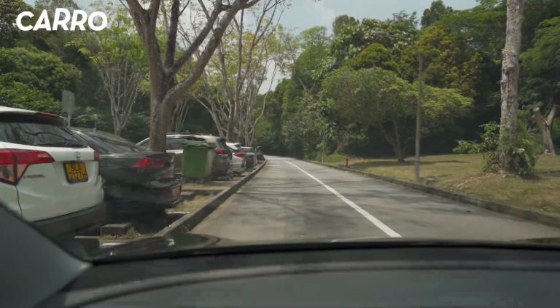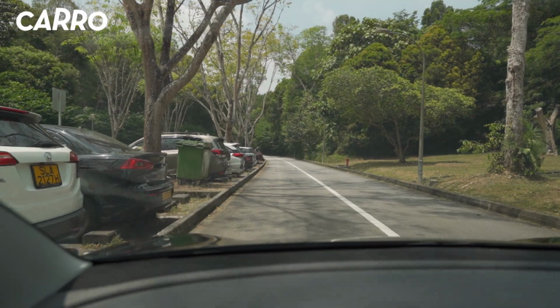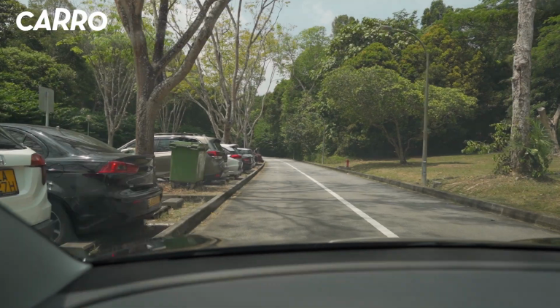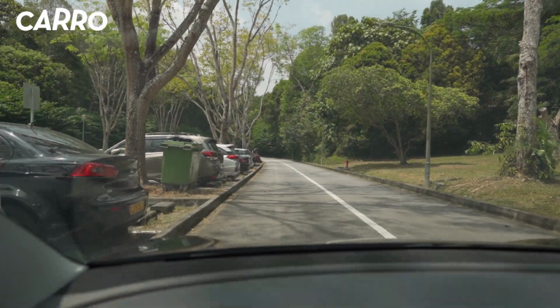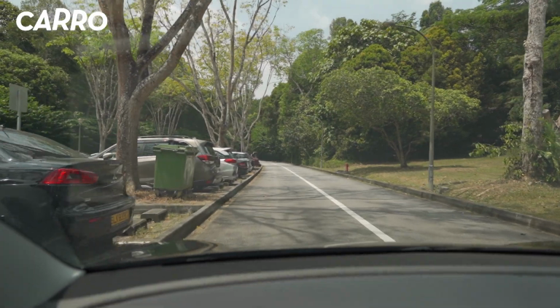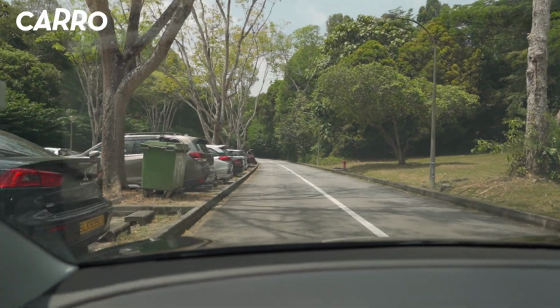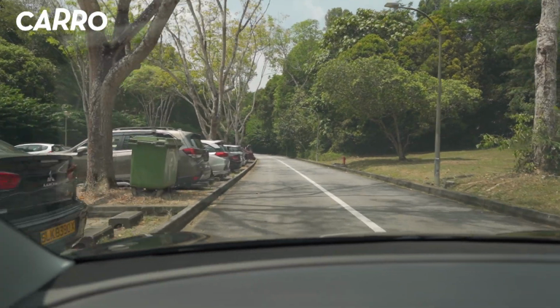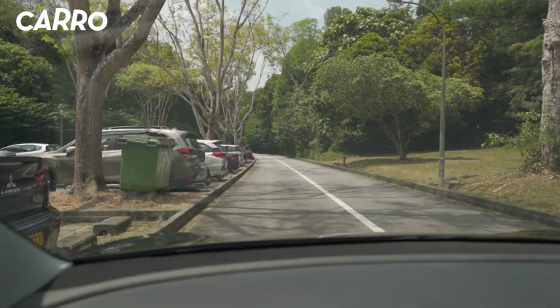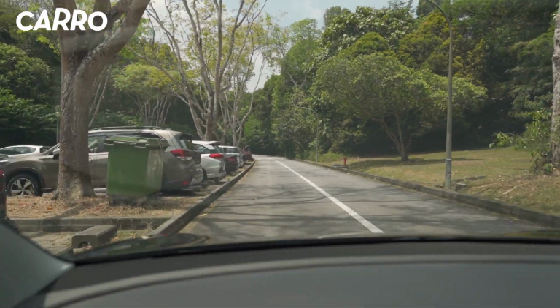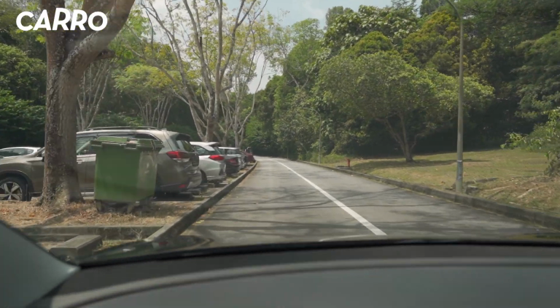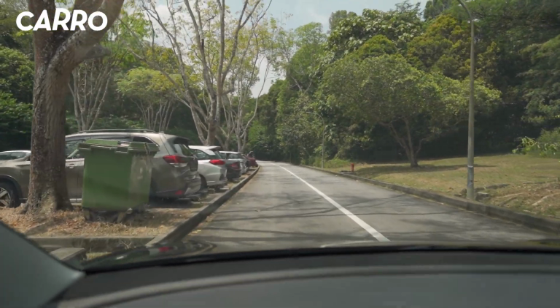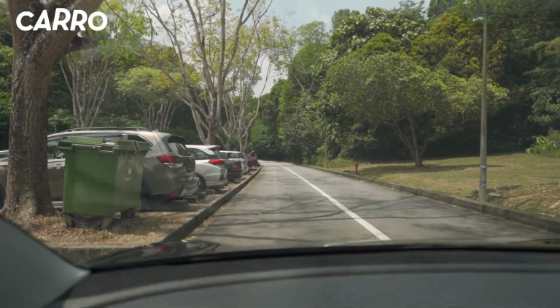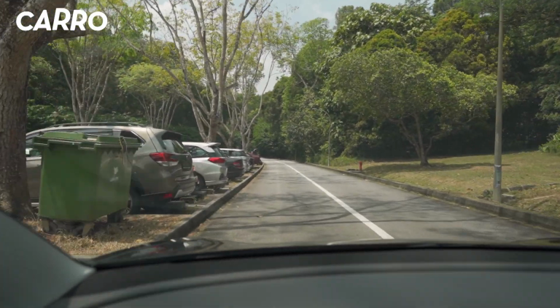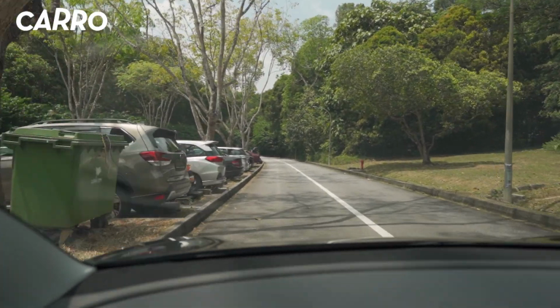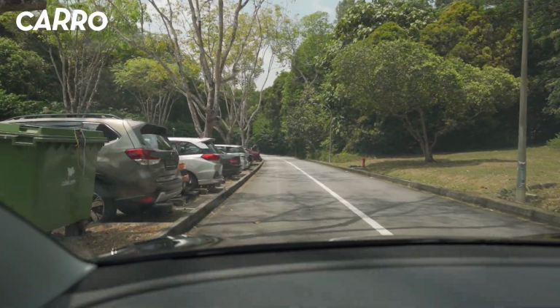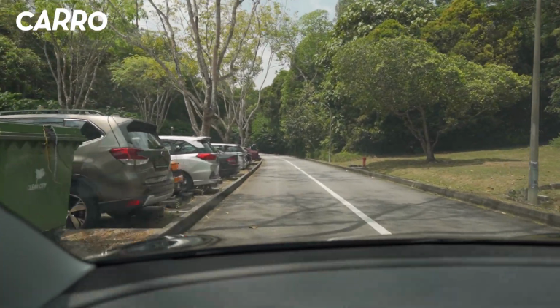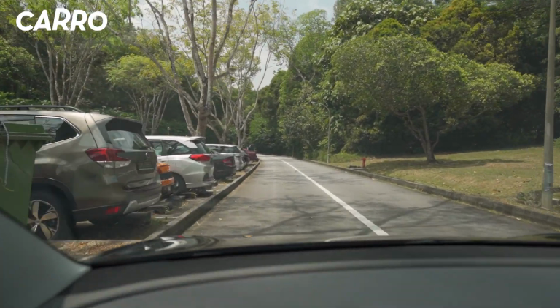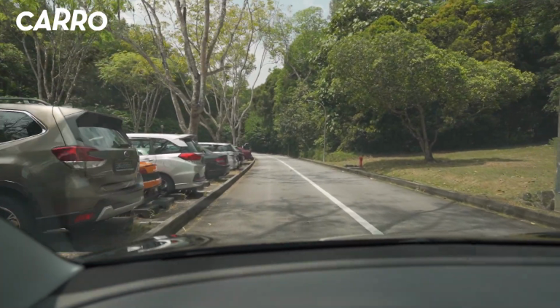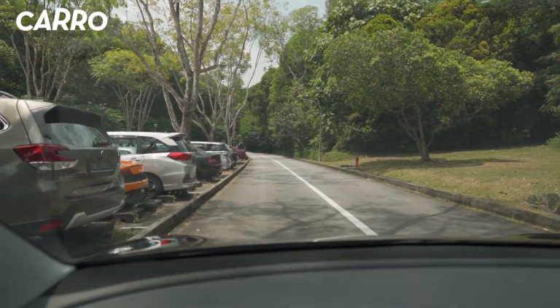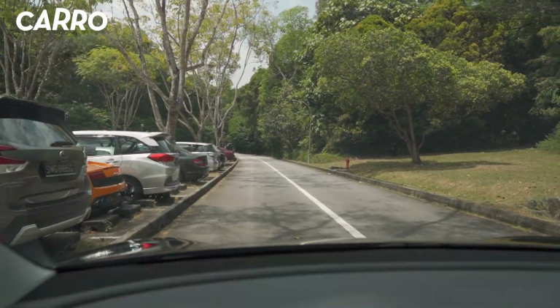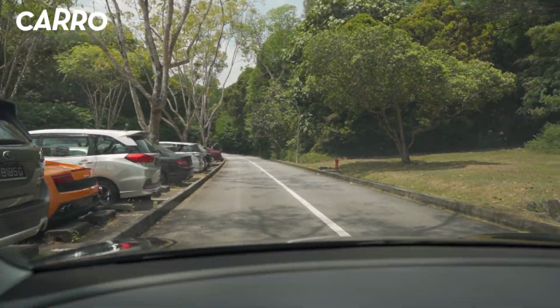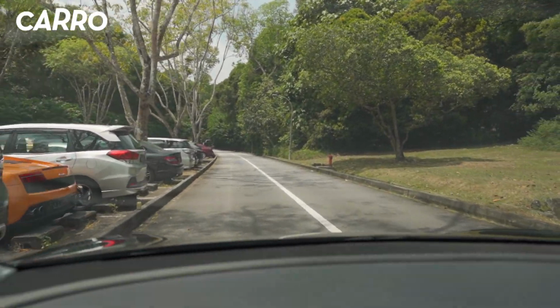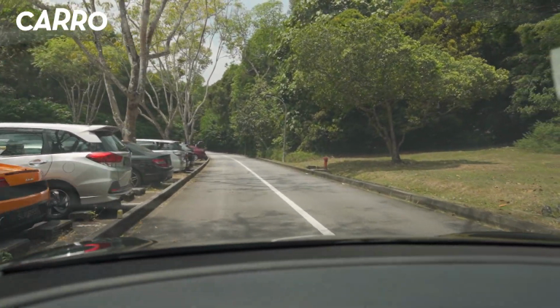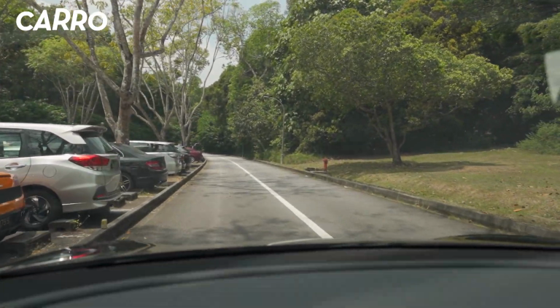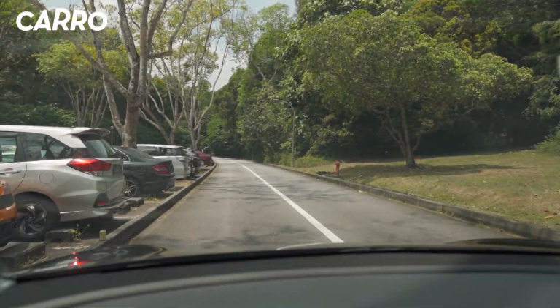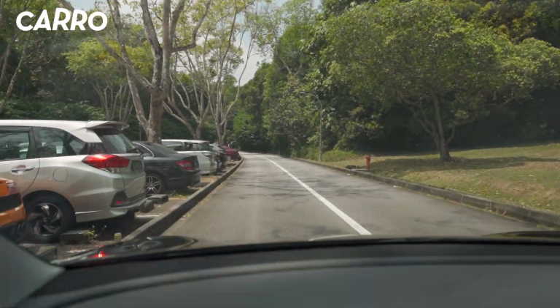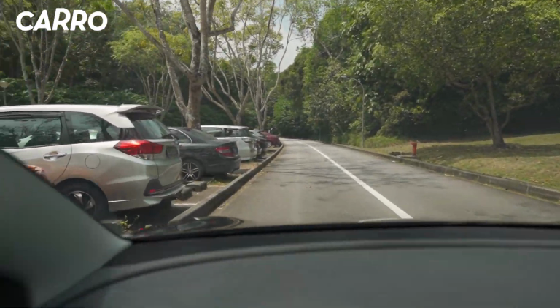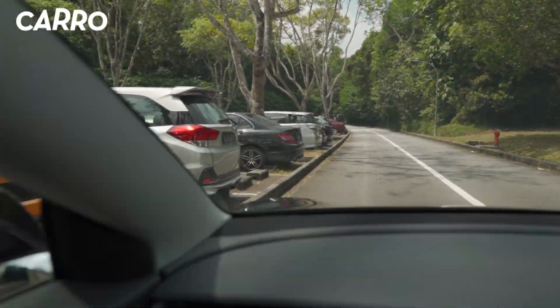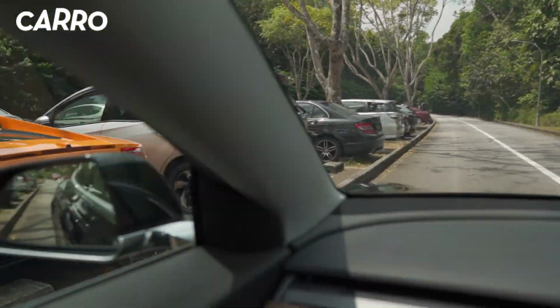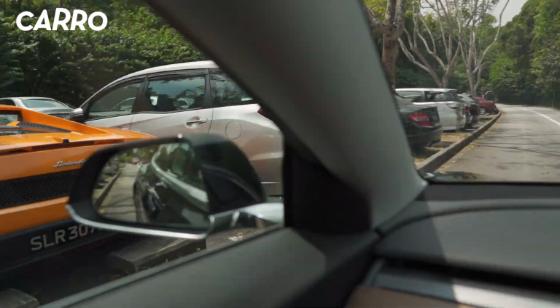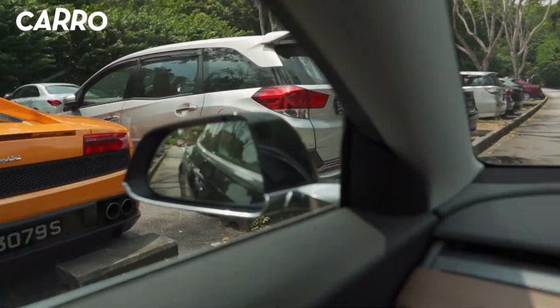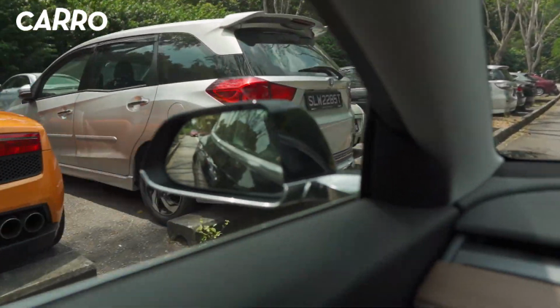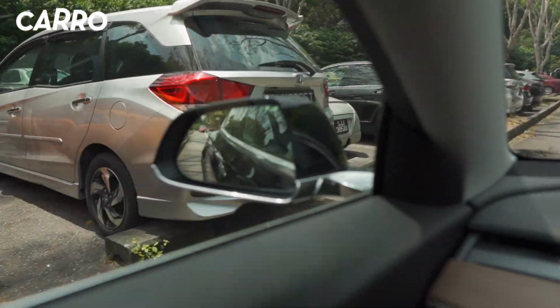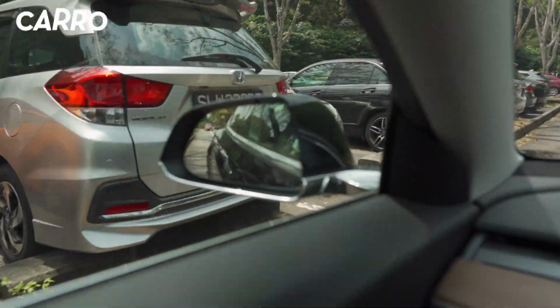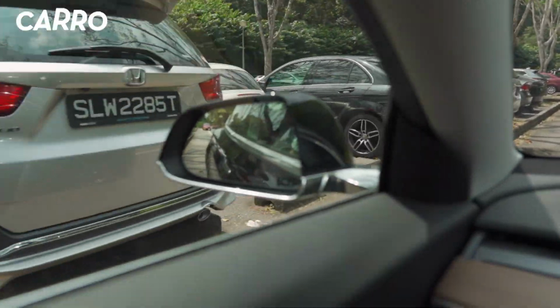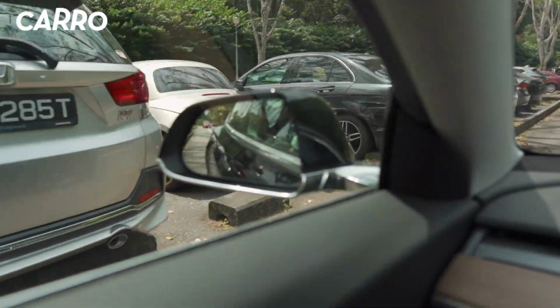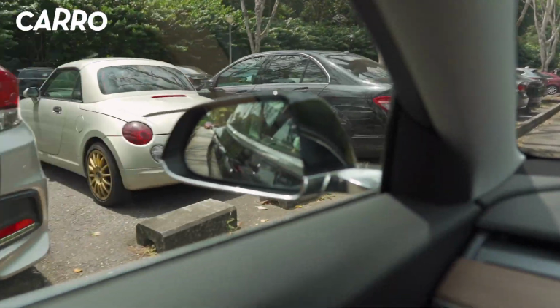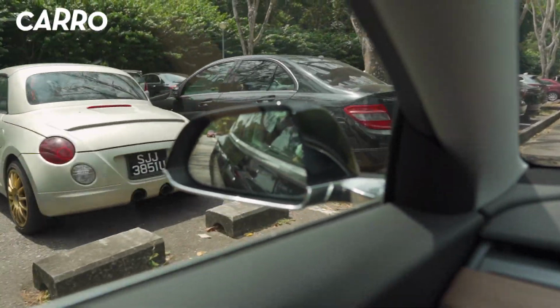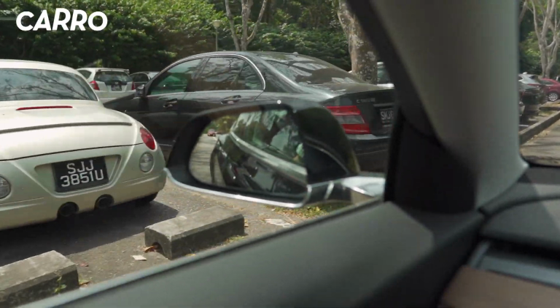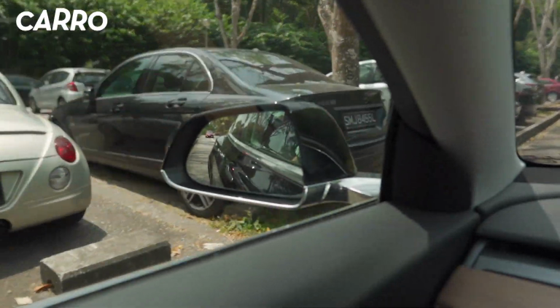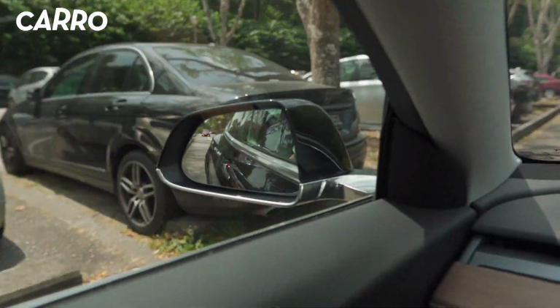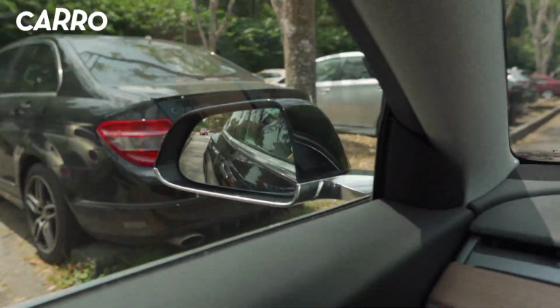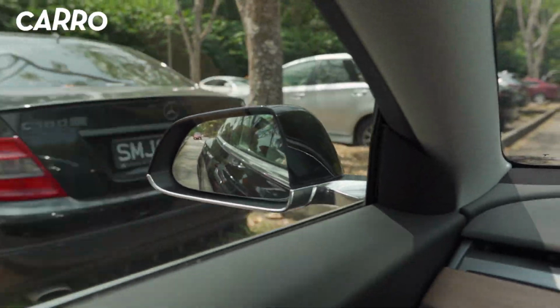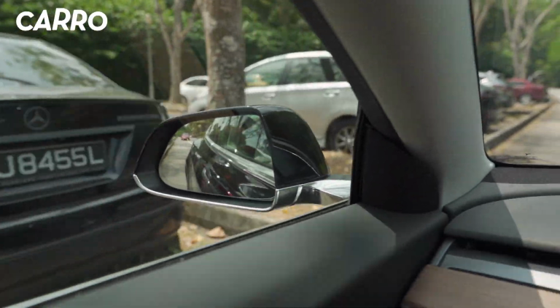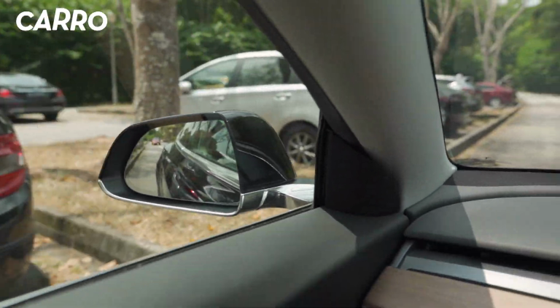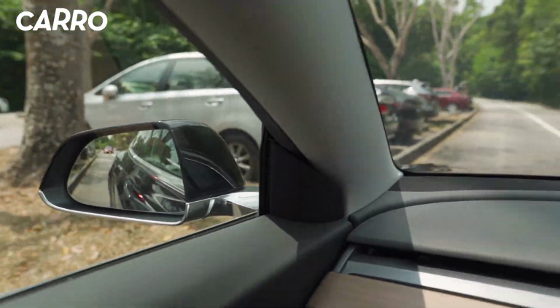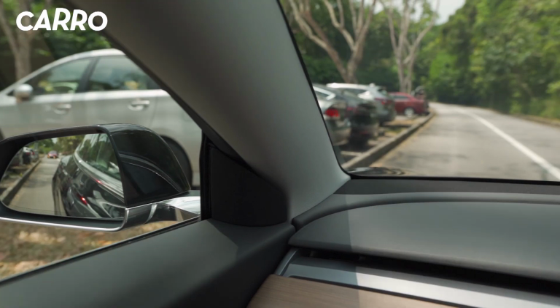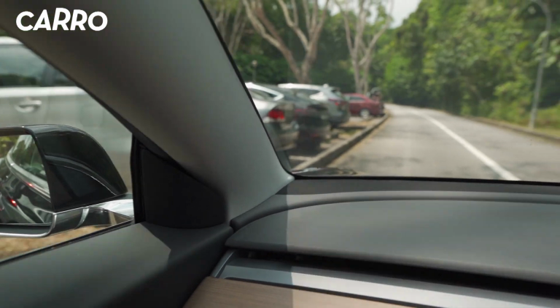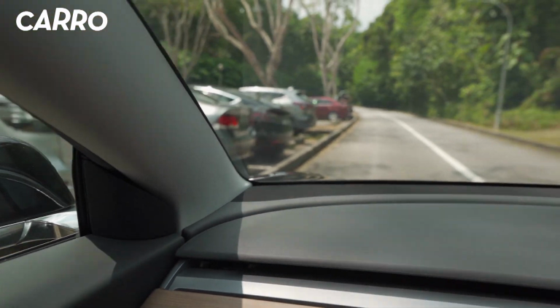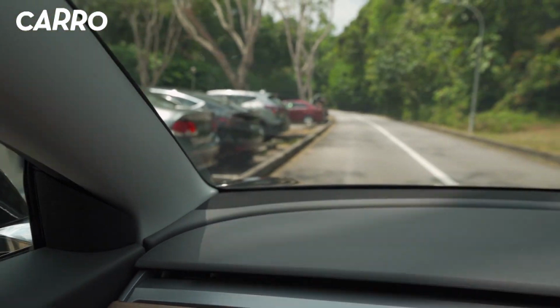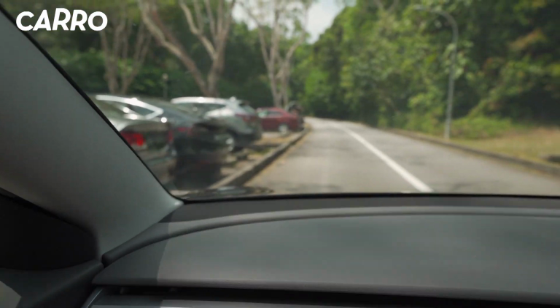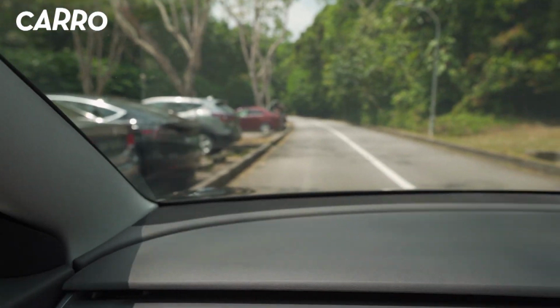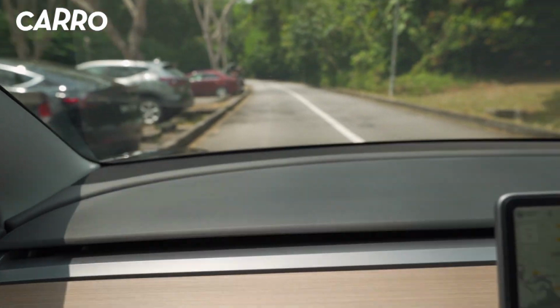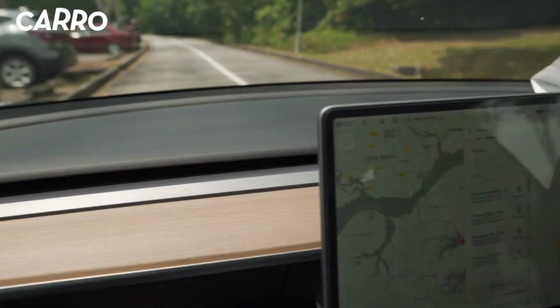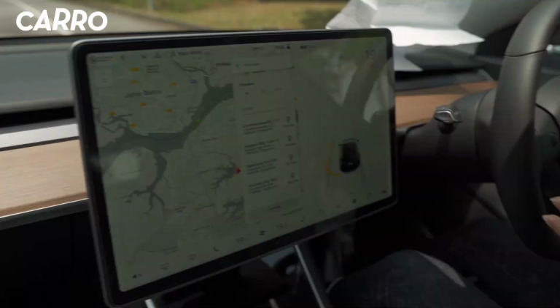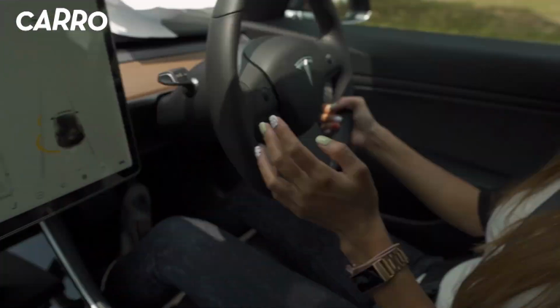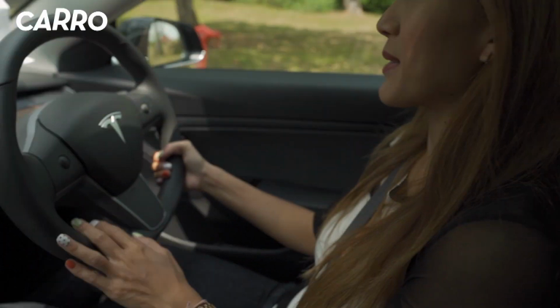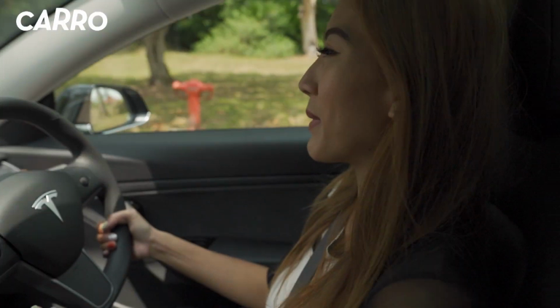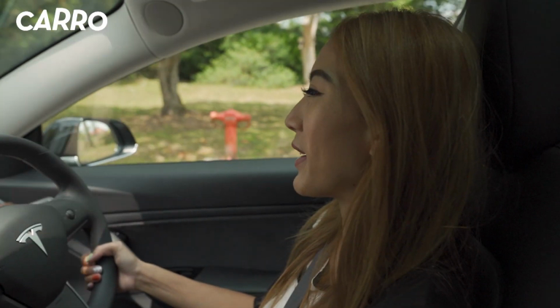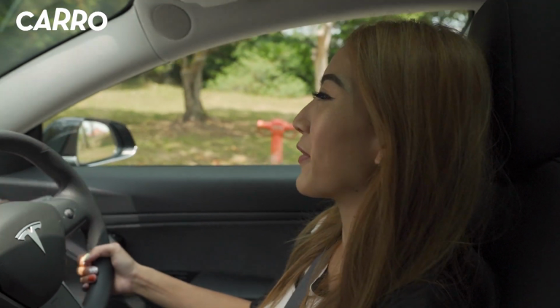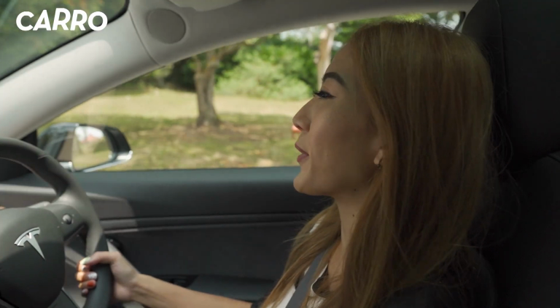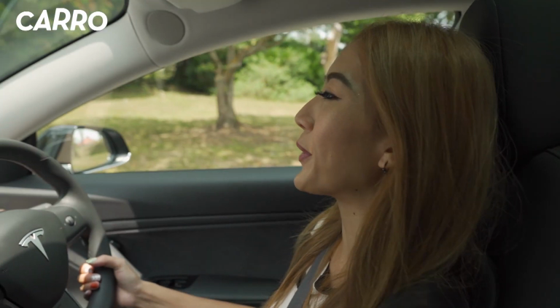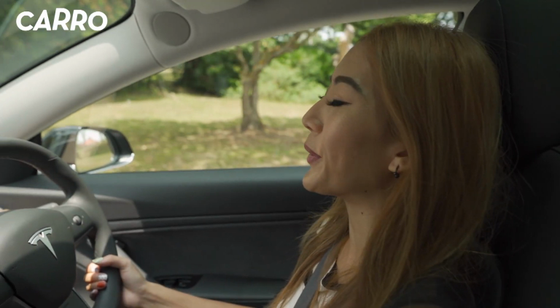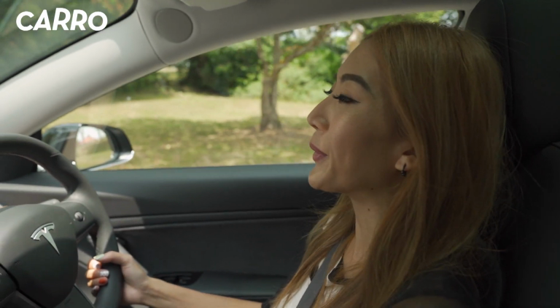Let's talk about the COE. Under Cat B or Open Cat, you're going to have to deposit $10K before Tesla does the bidding for you.